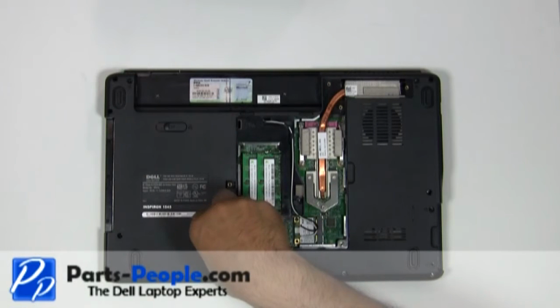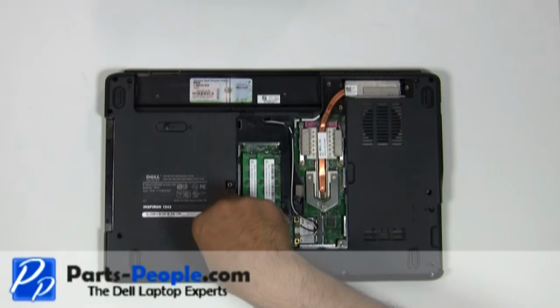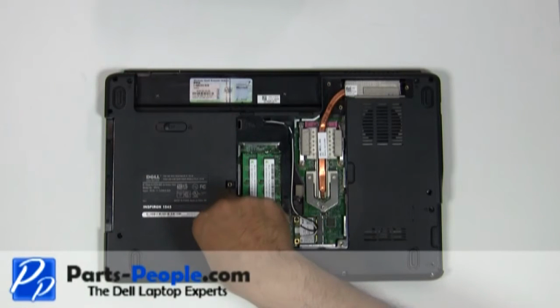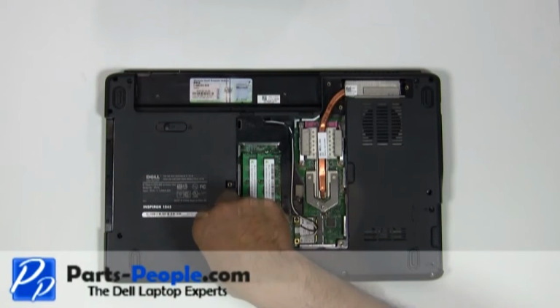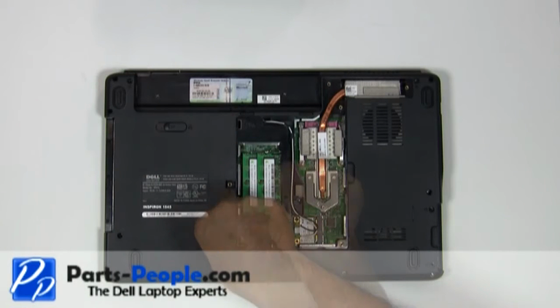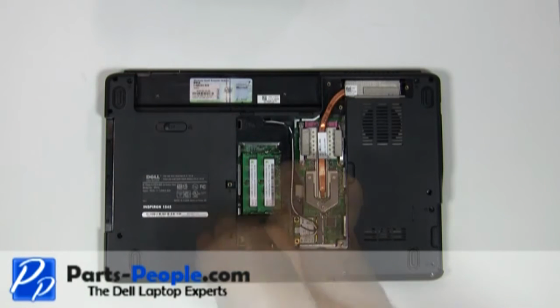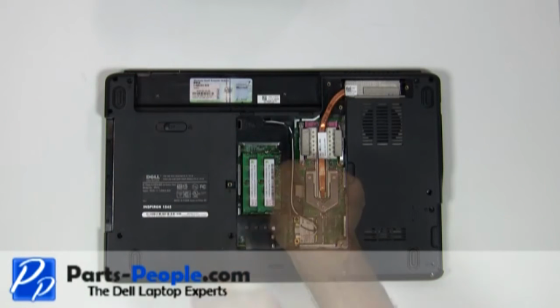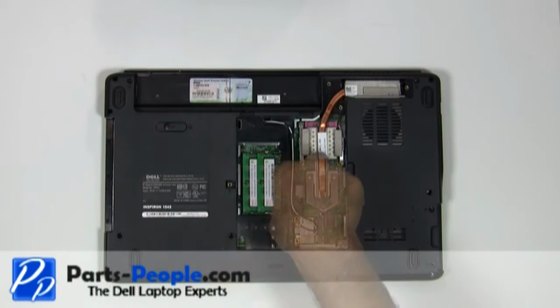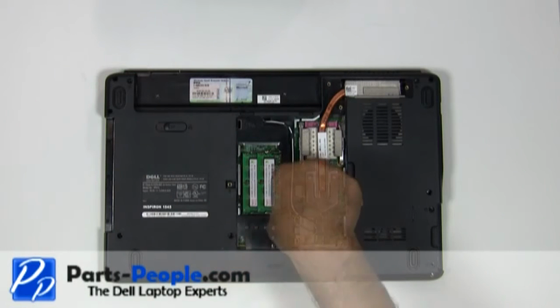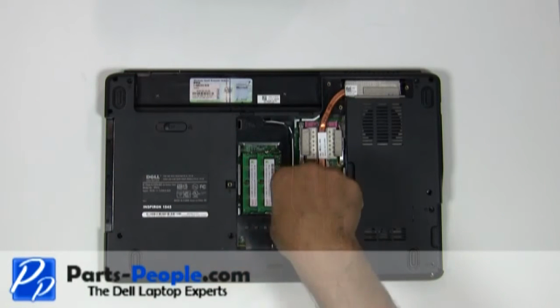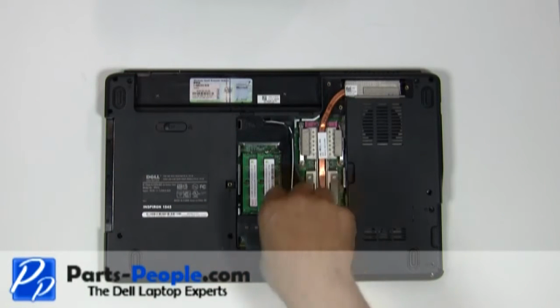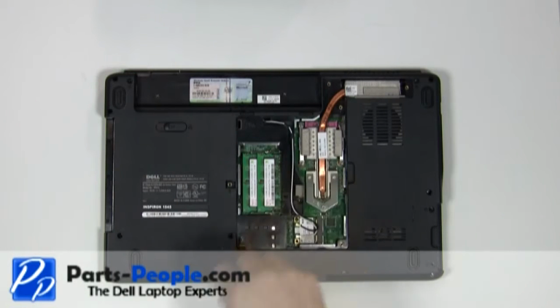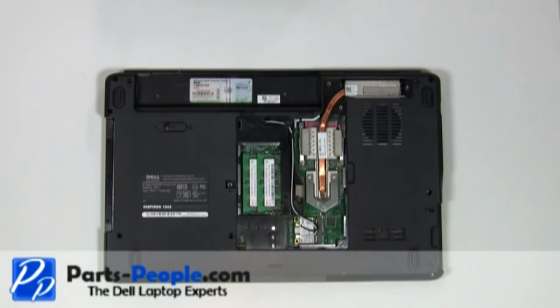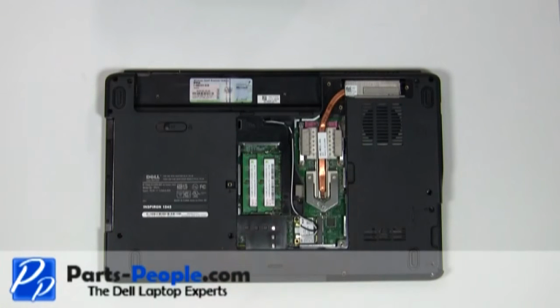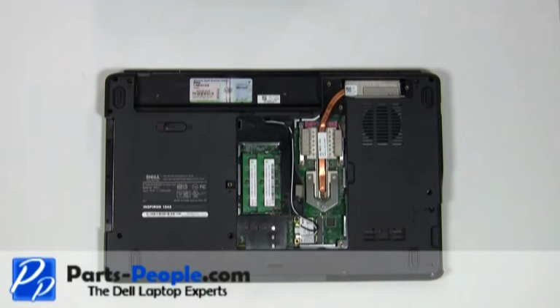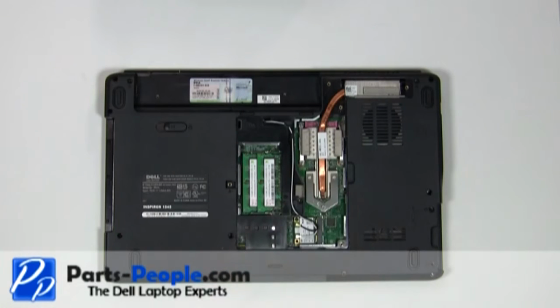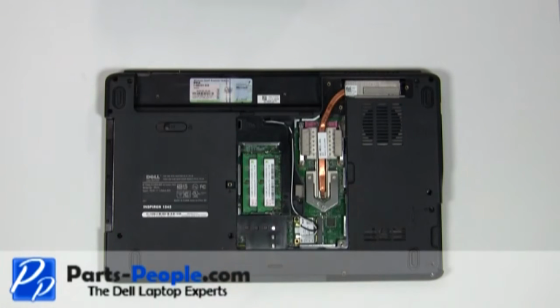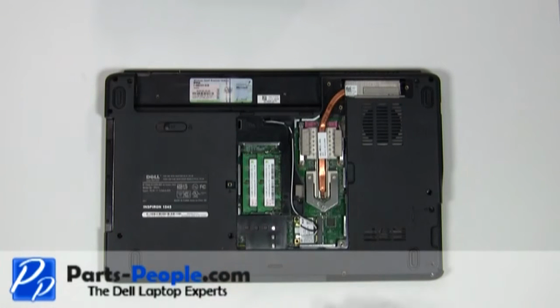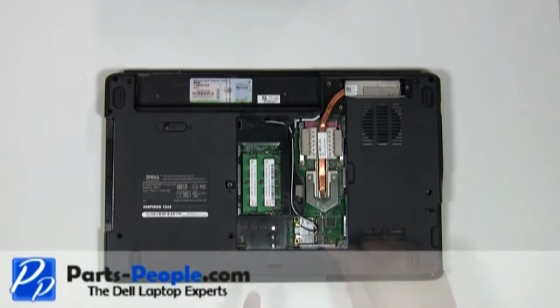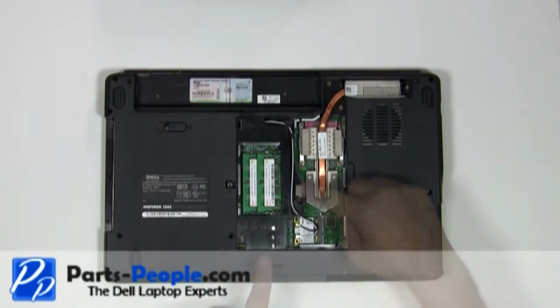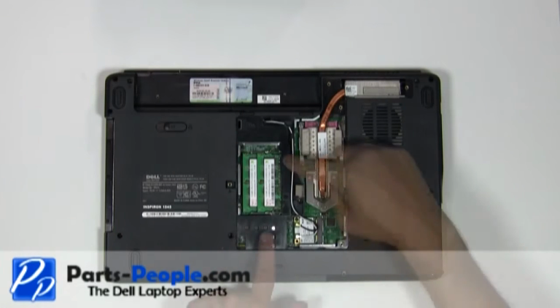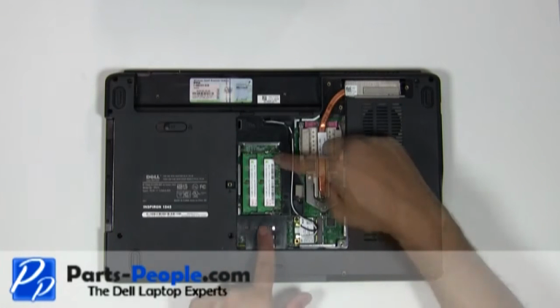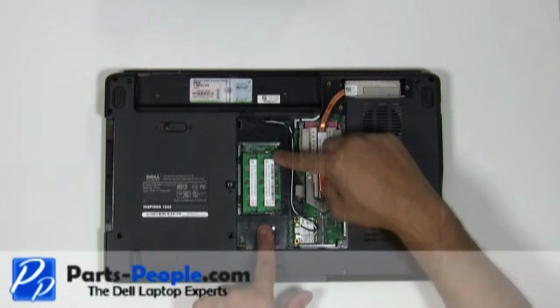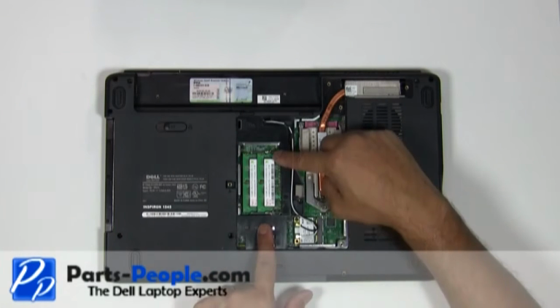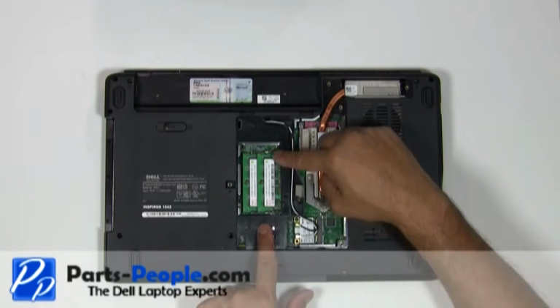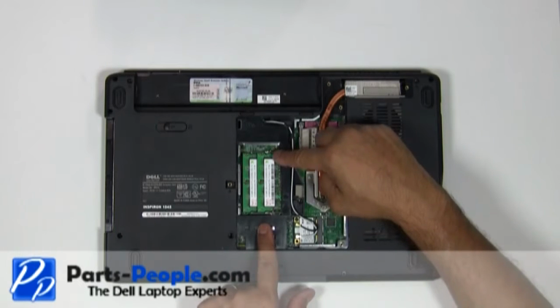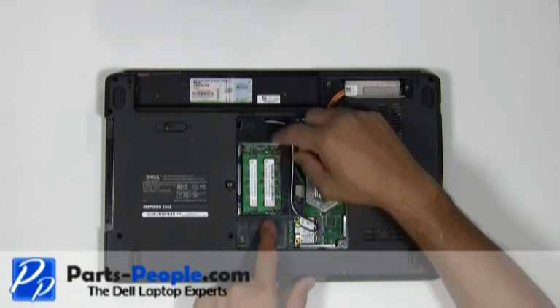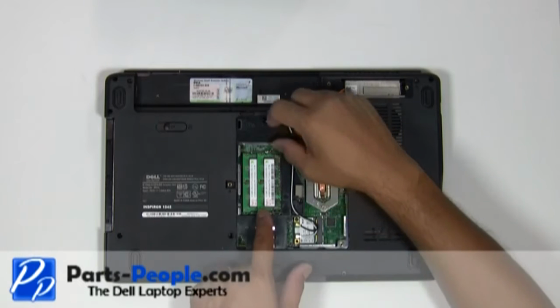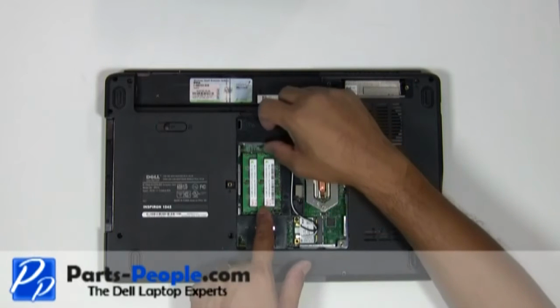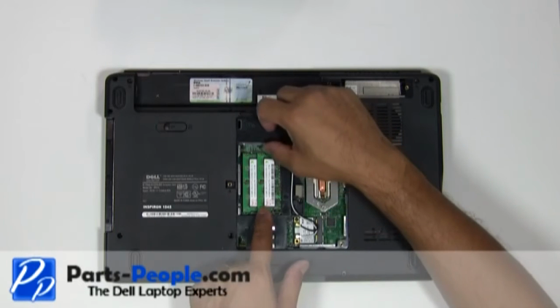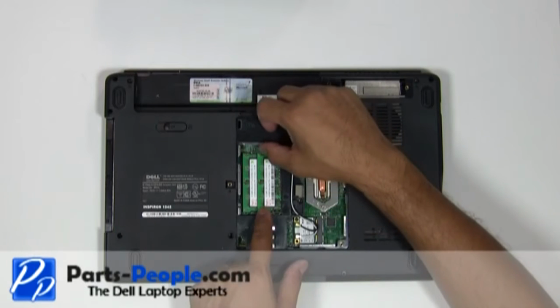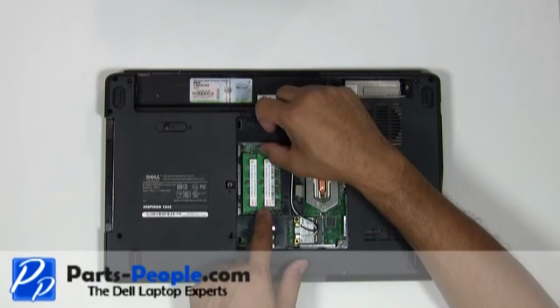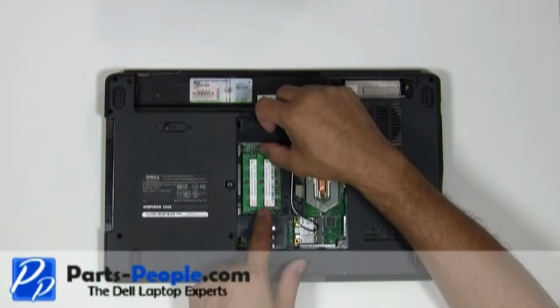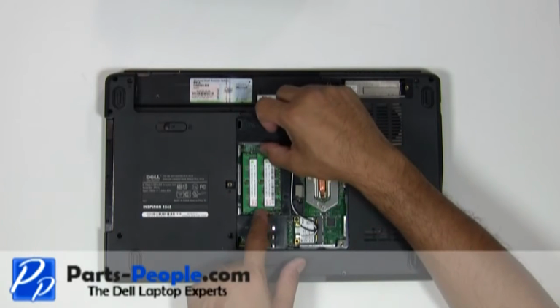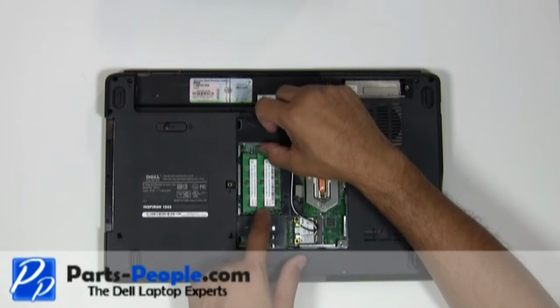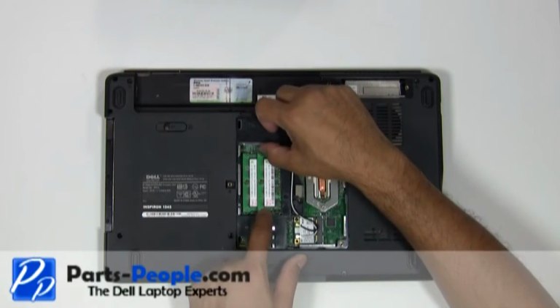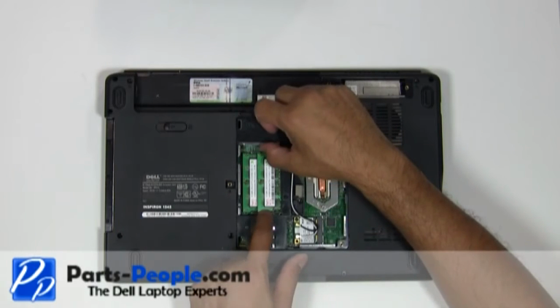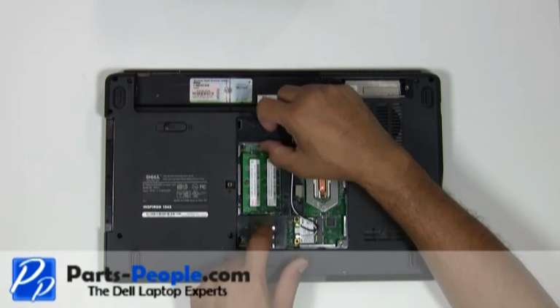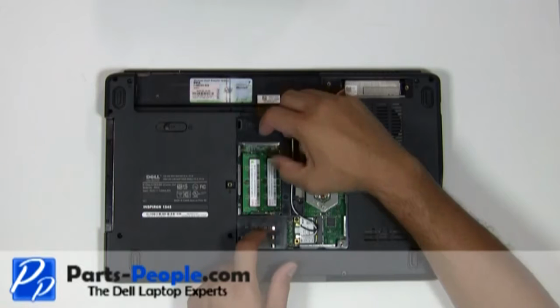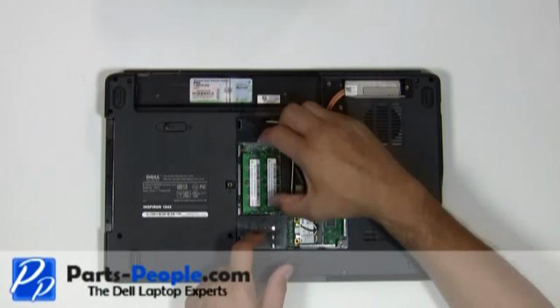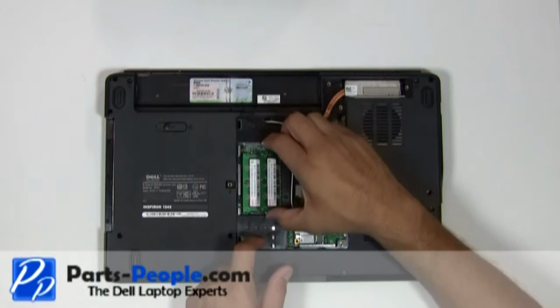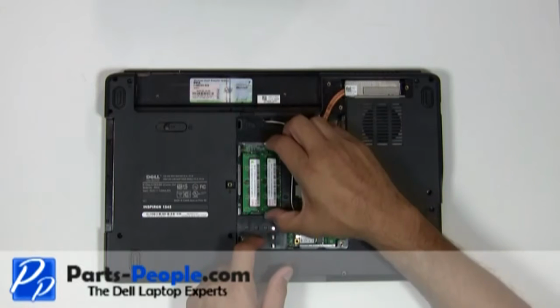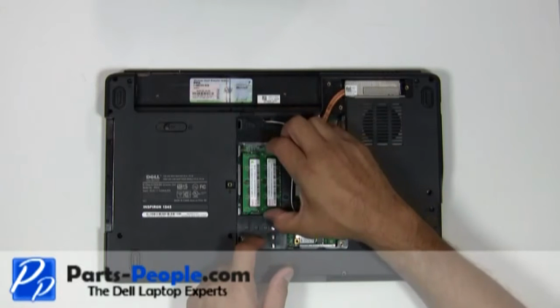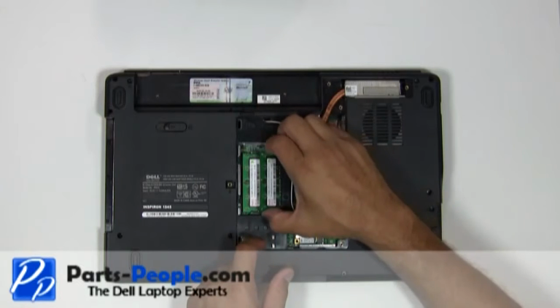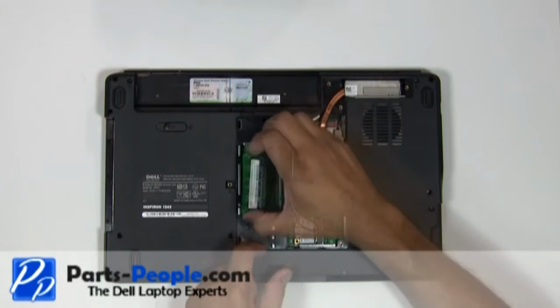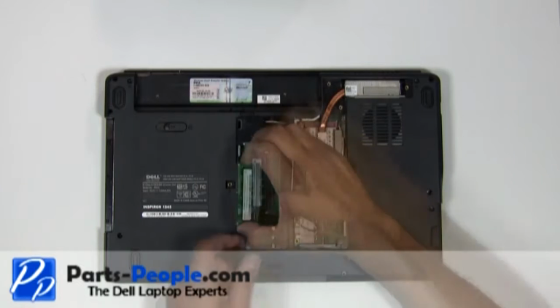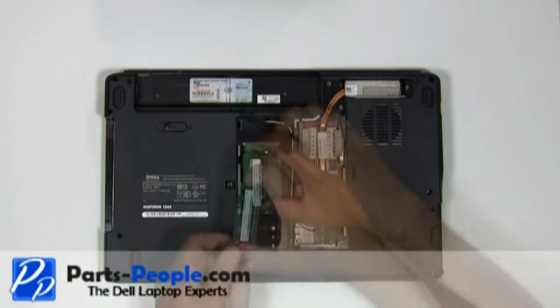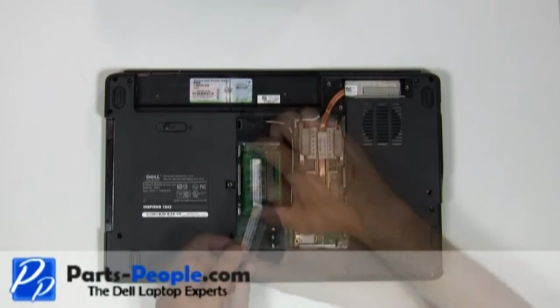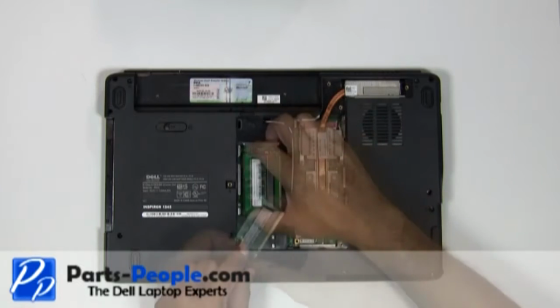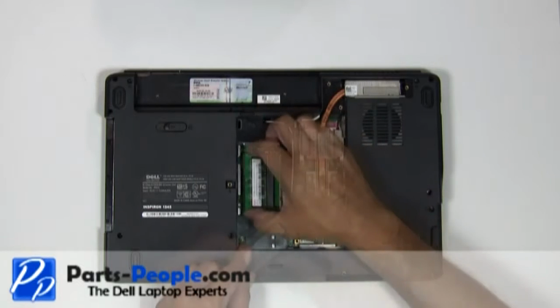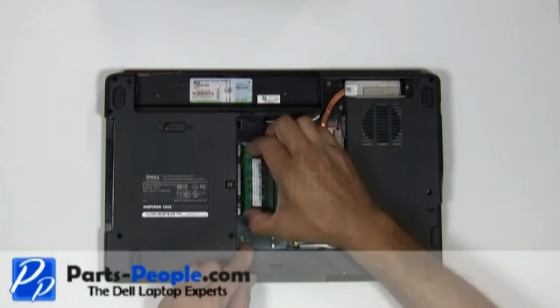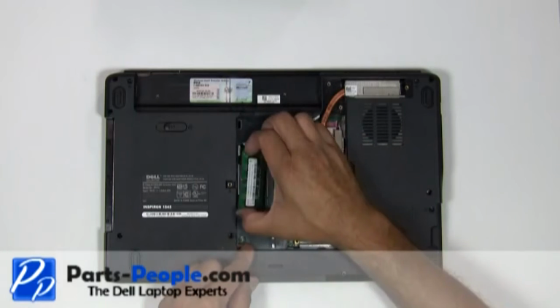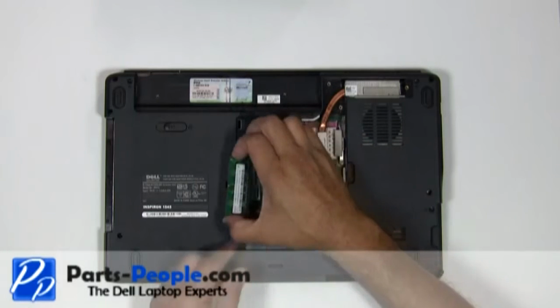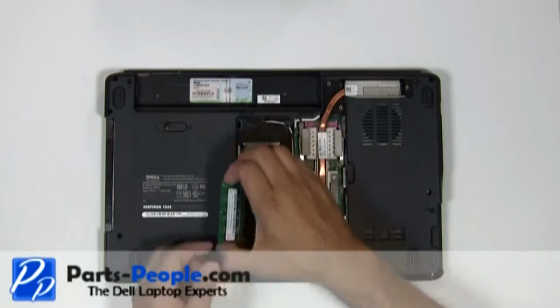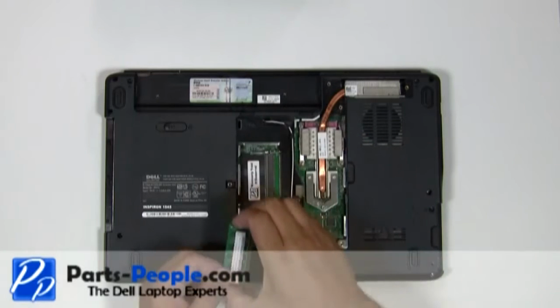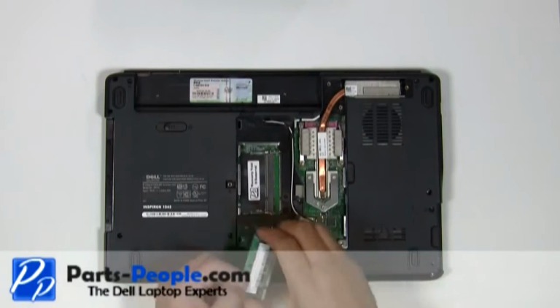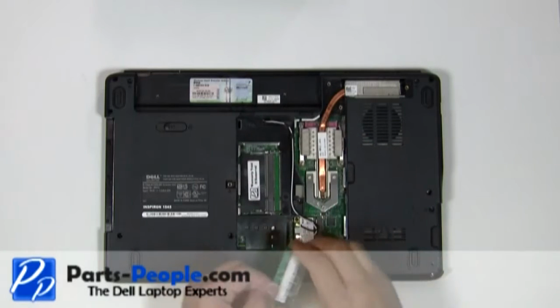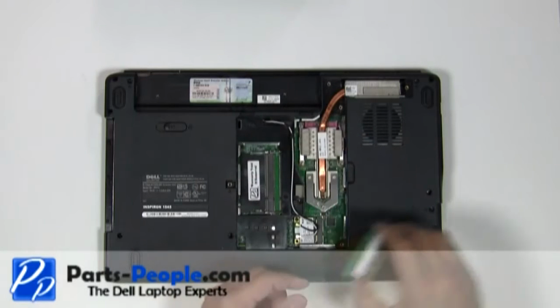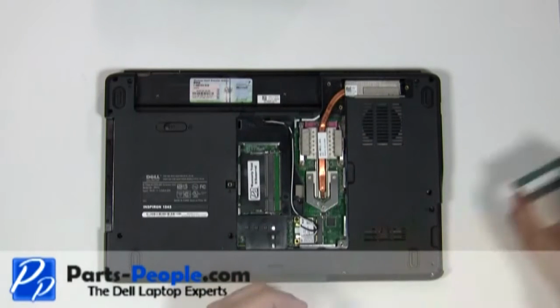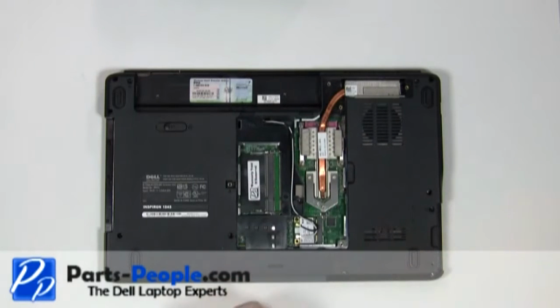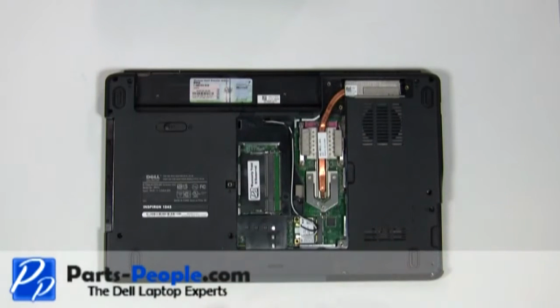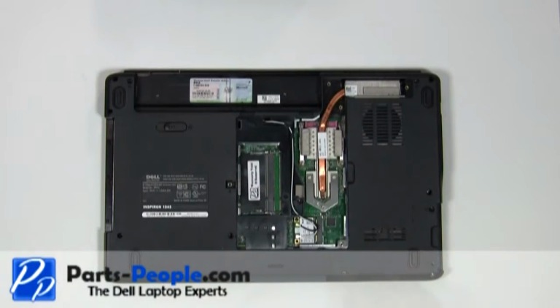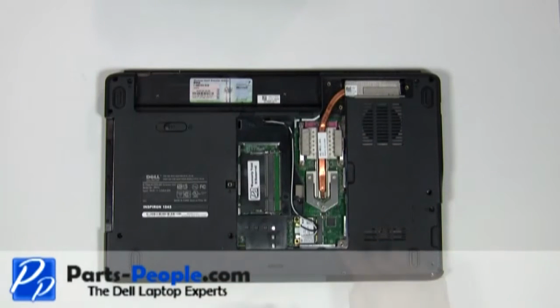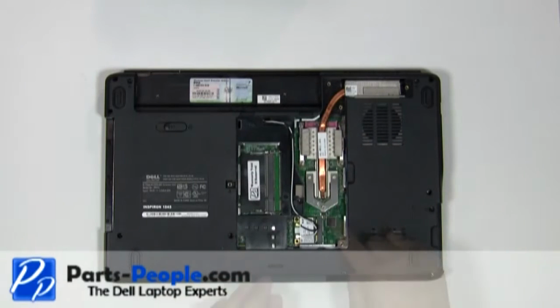With your fingers, separate the clips on each side of the memory stick until the memory lifts up. Gently pull the memory stick out of the memory slot.